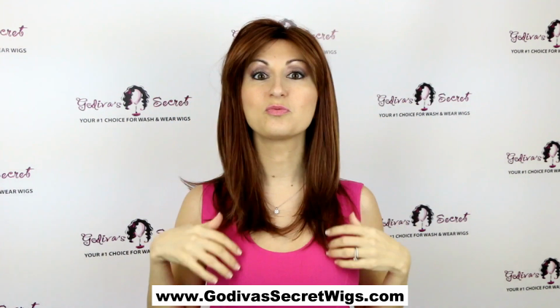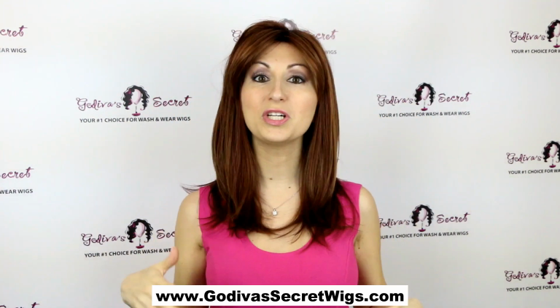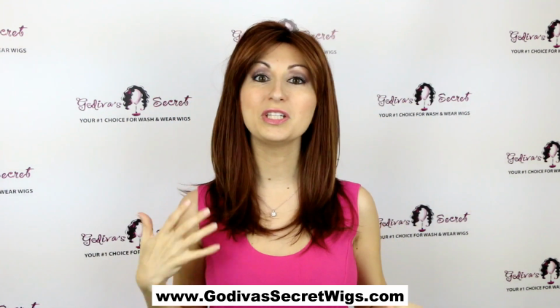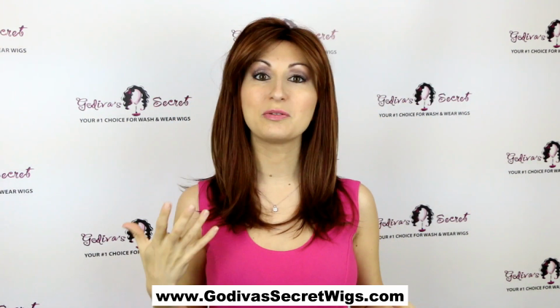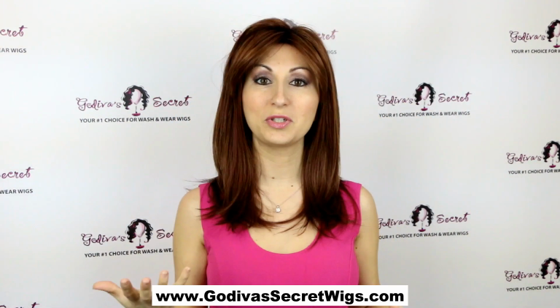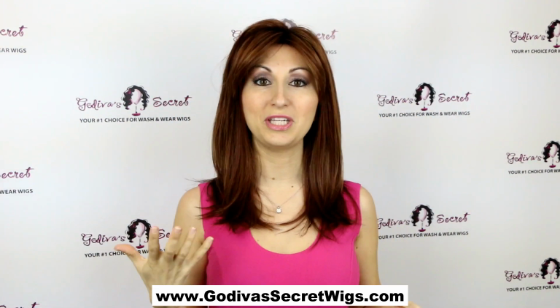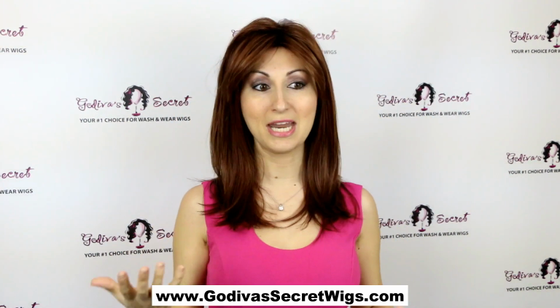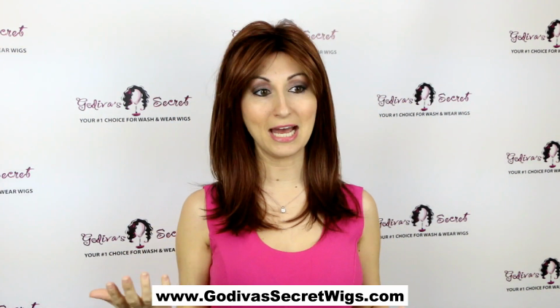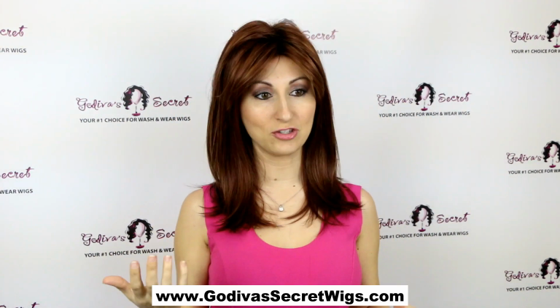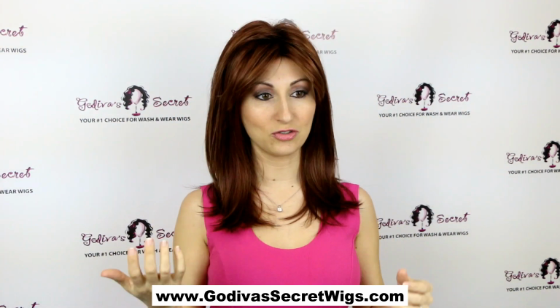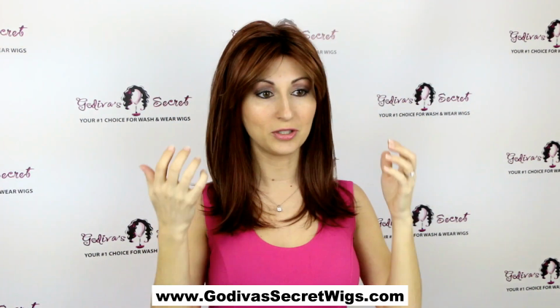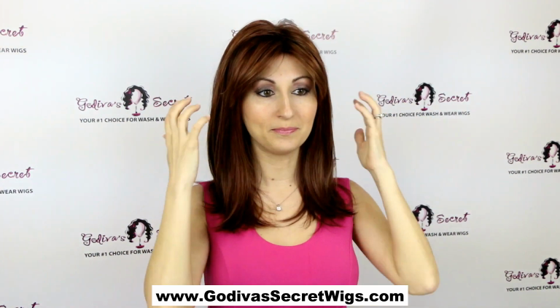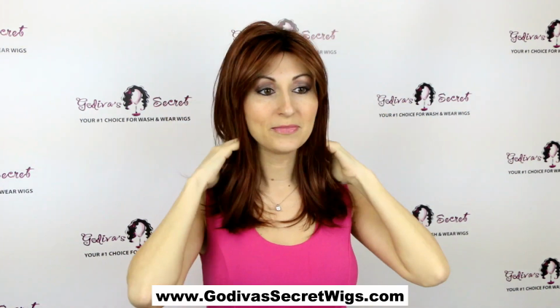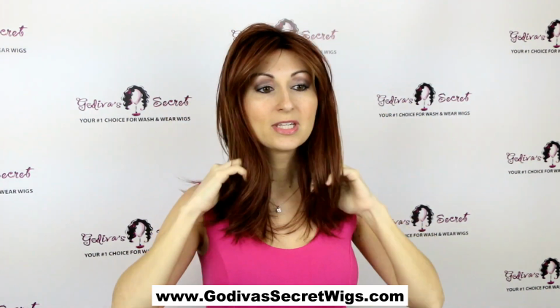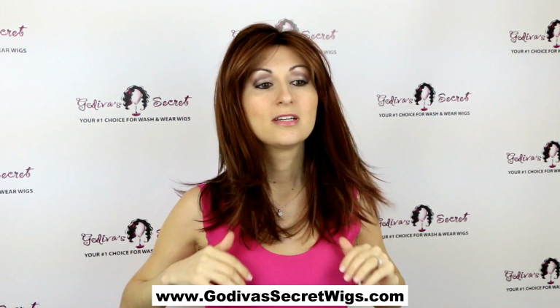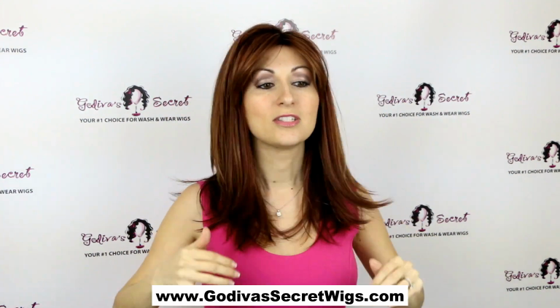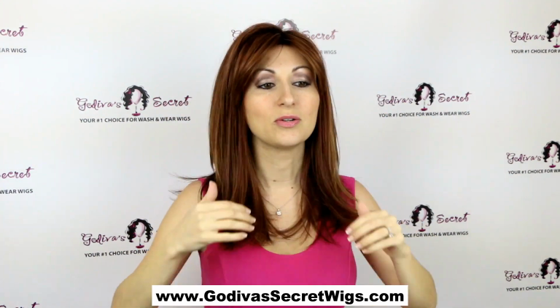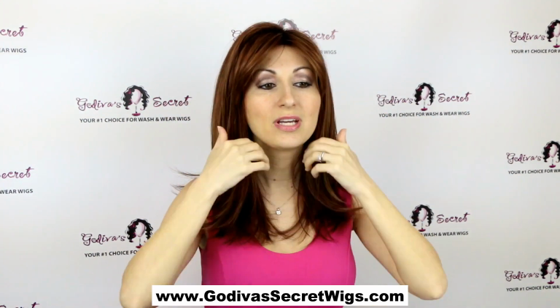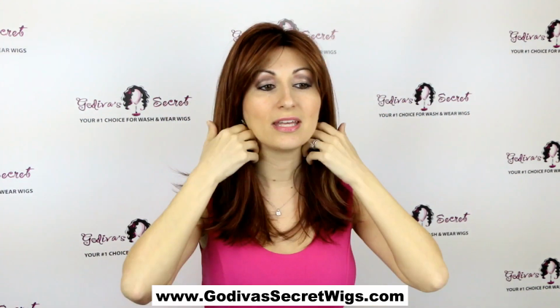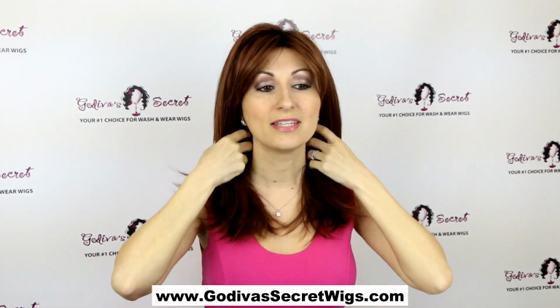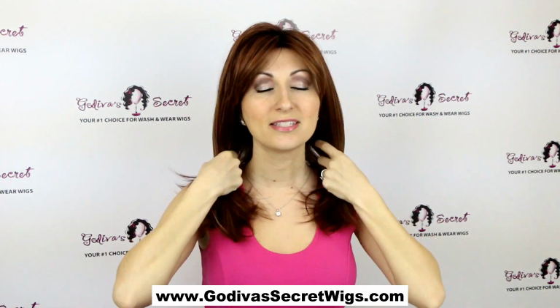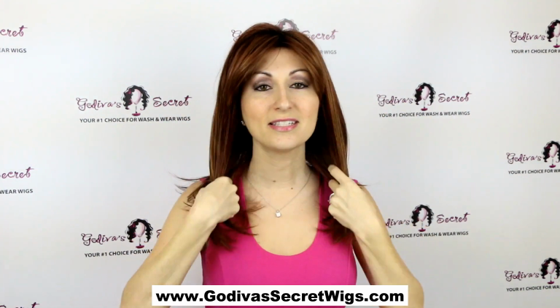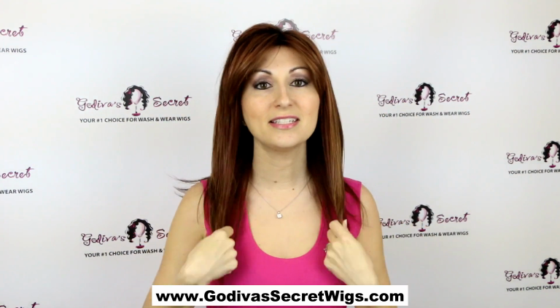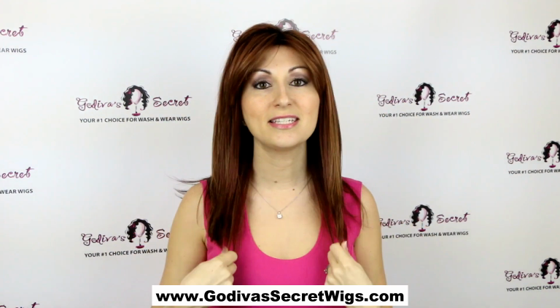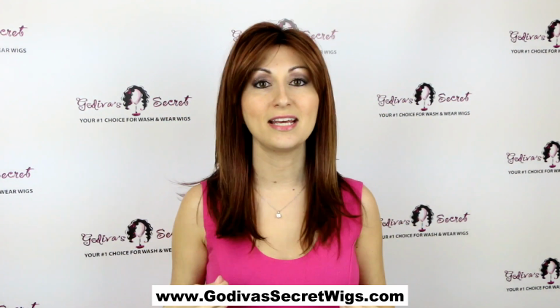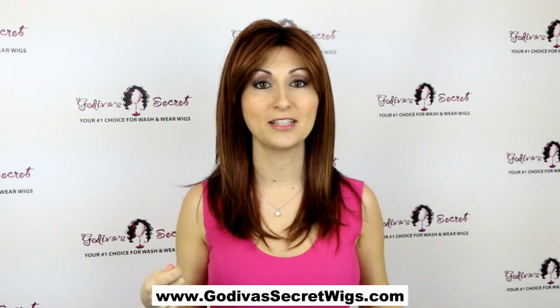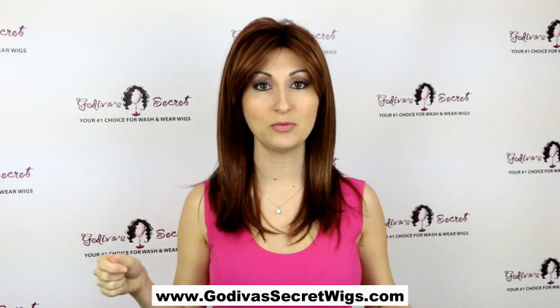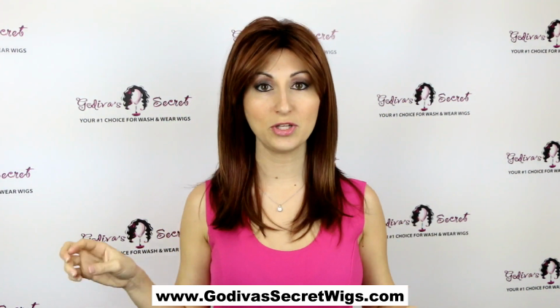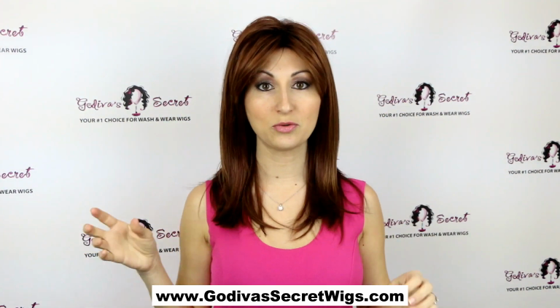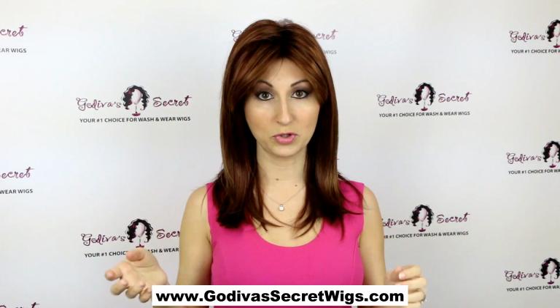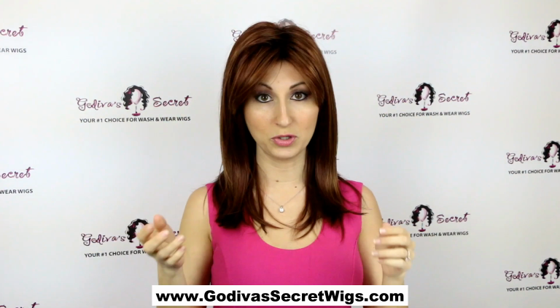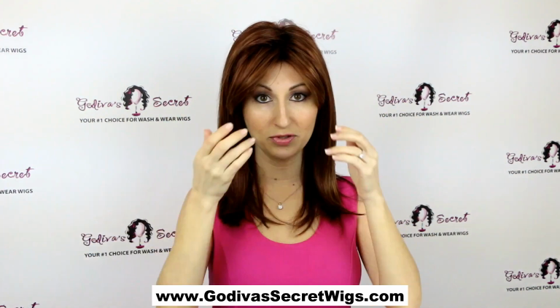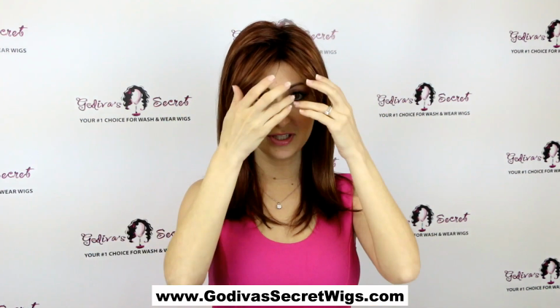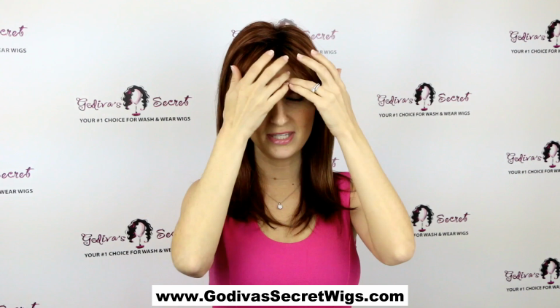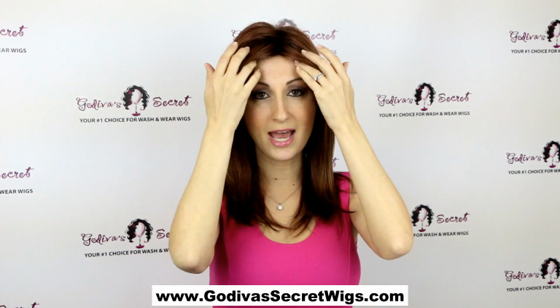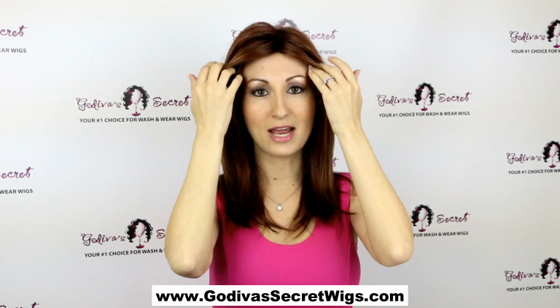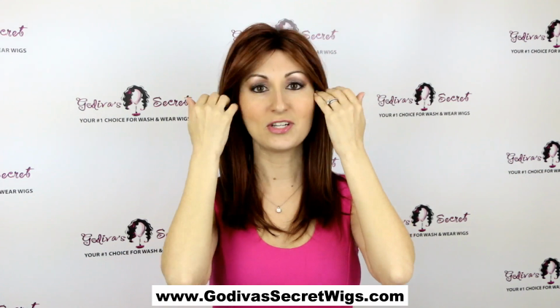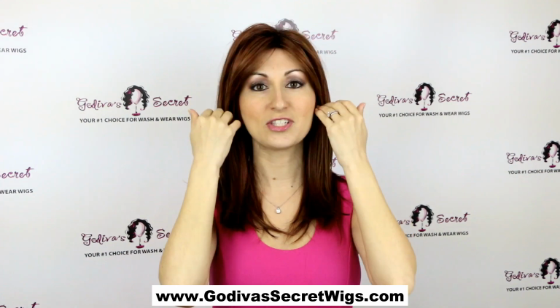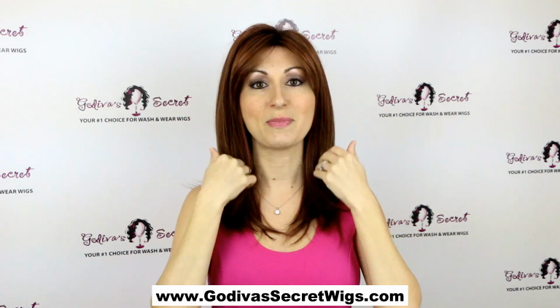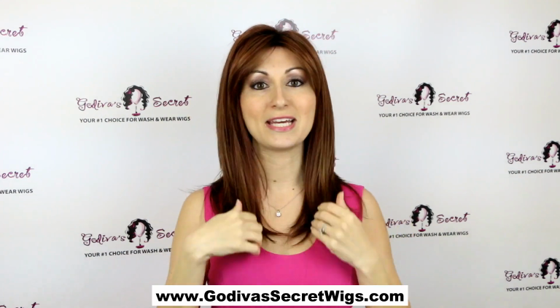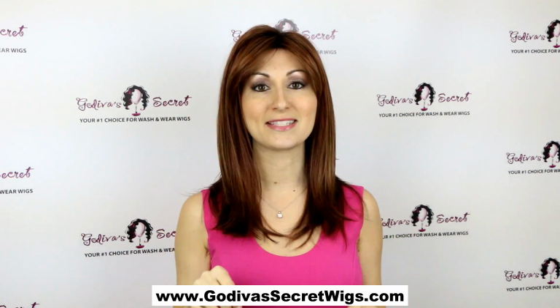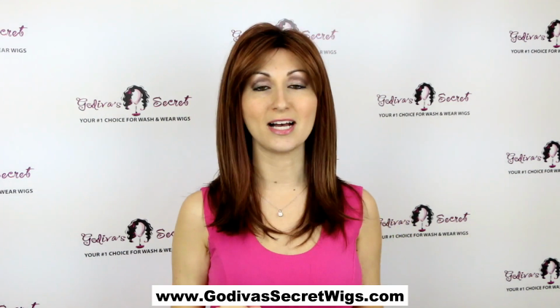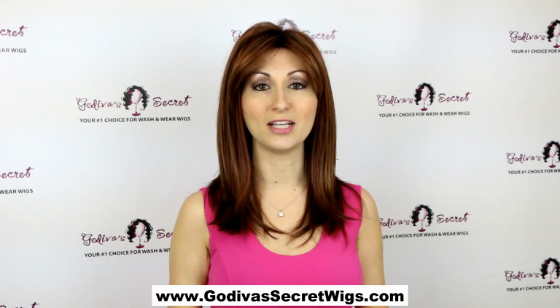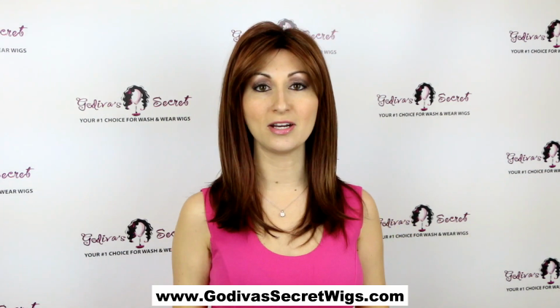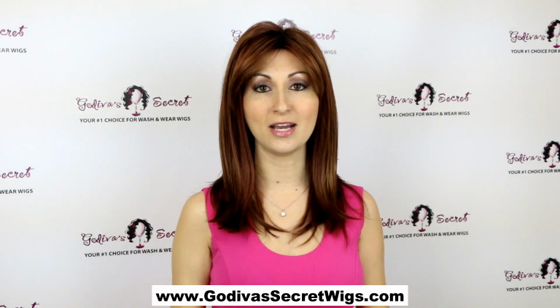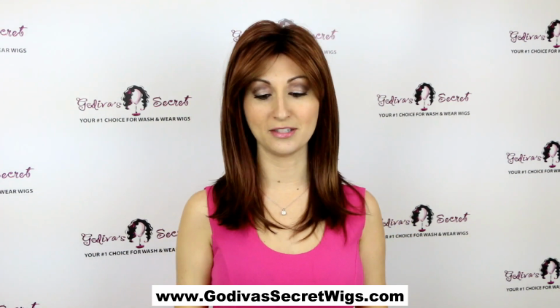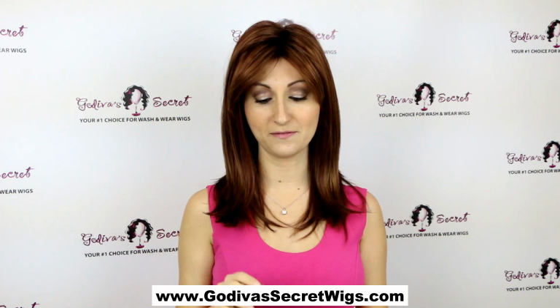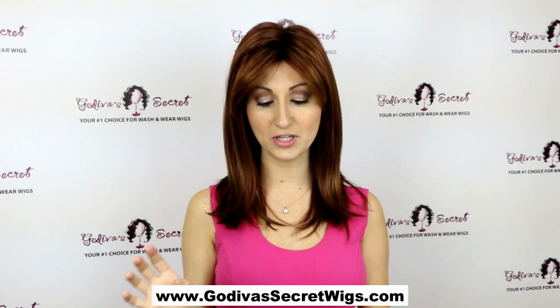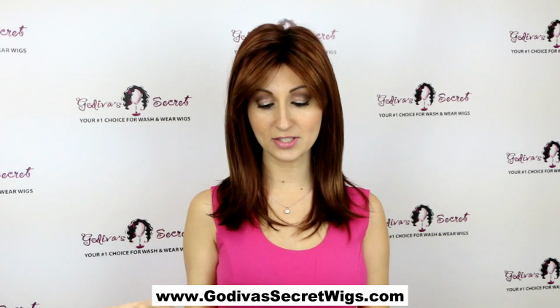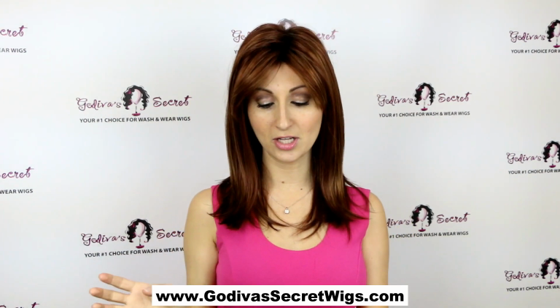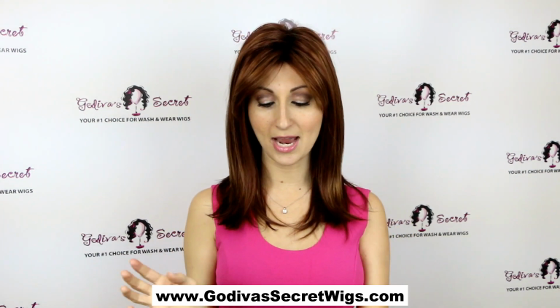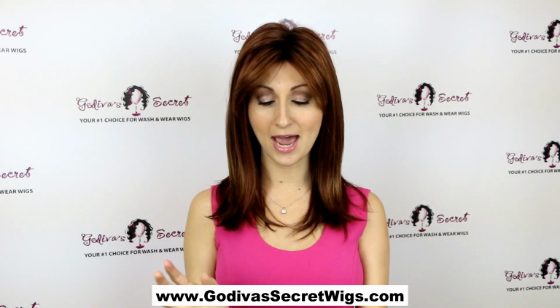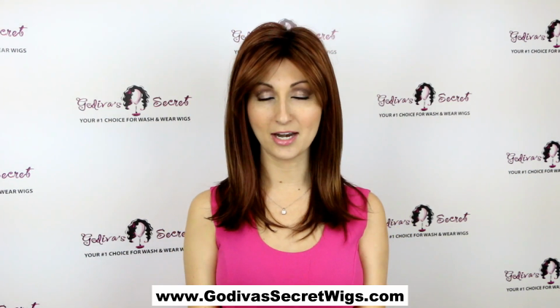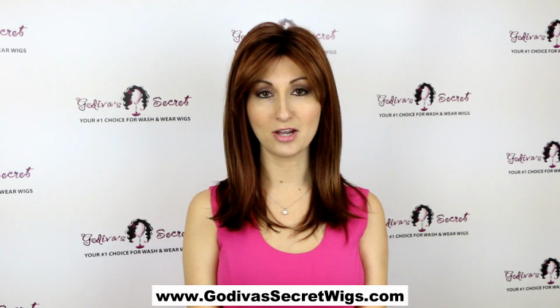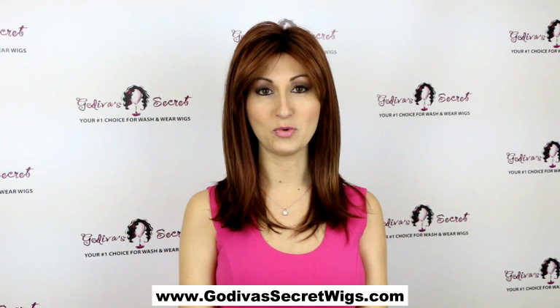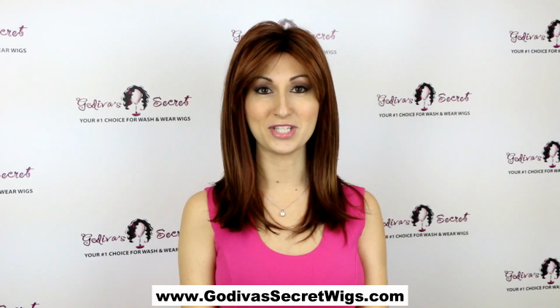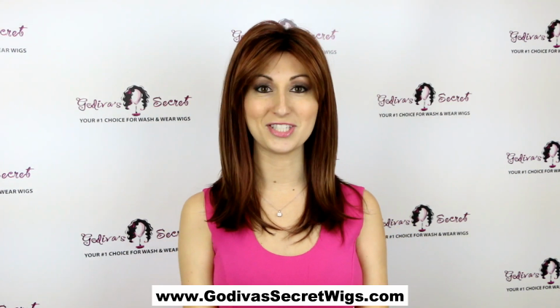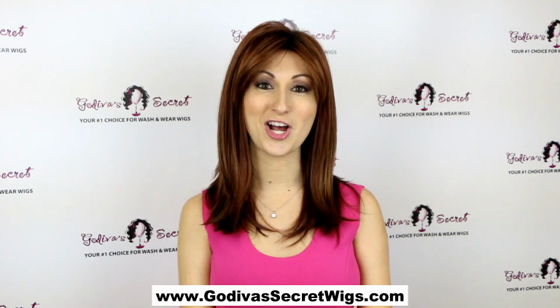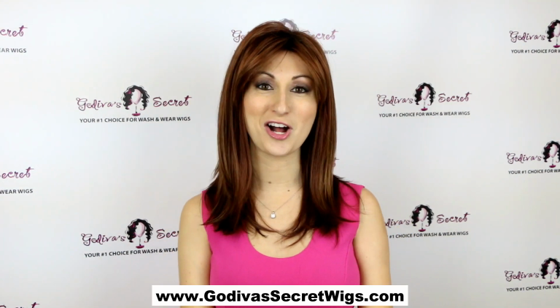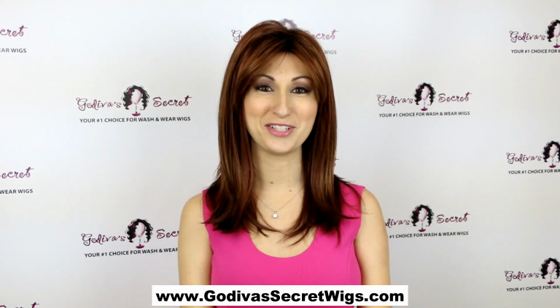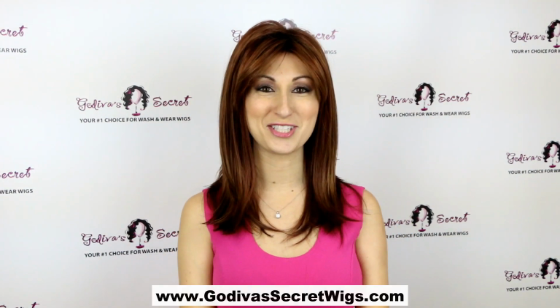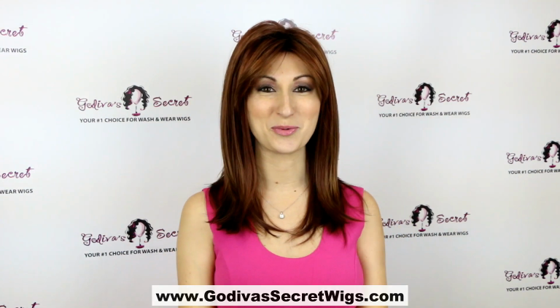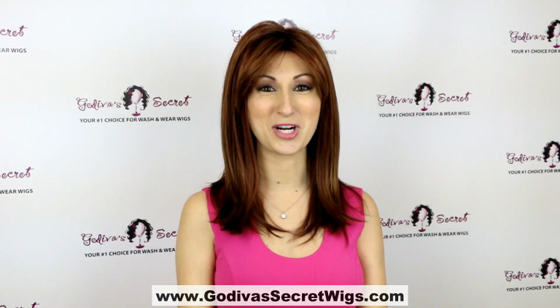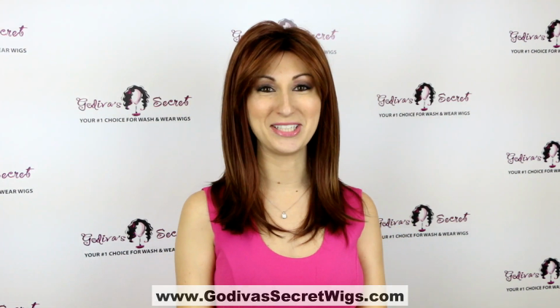So it looks really, really natural. This is the Taylor with roots in the Irish spice color, and the first color I had on was the chocolate swirl.